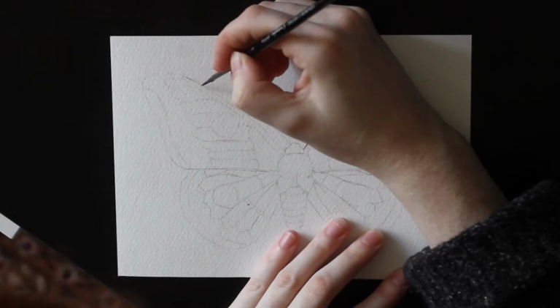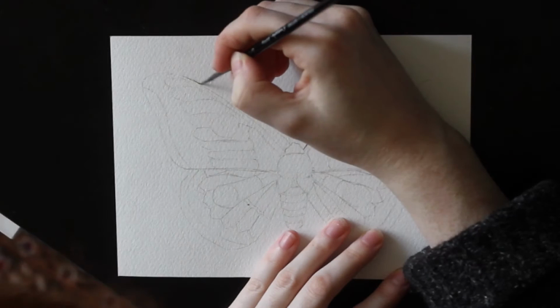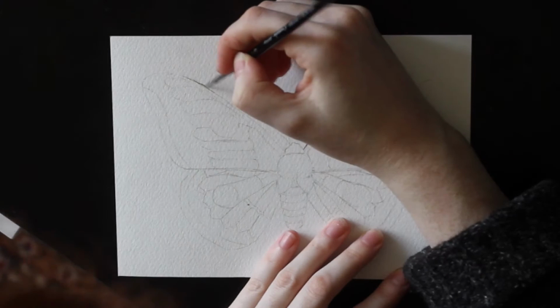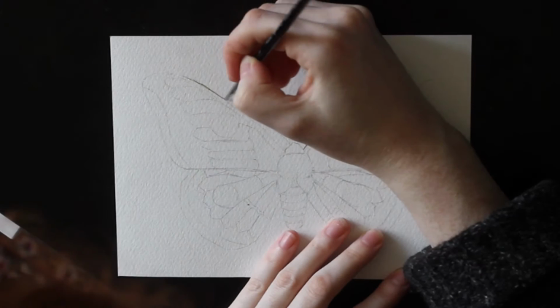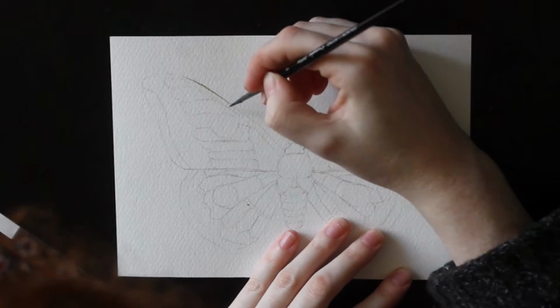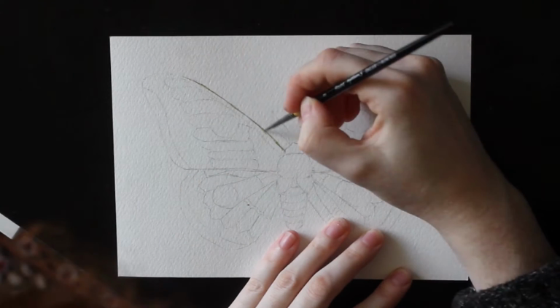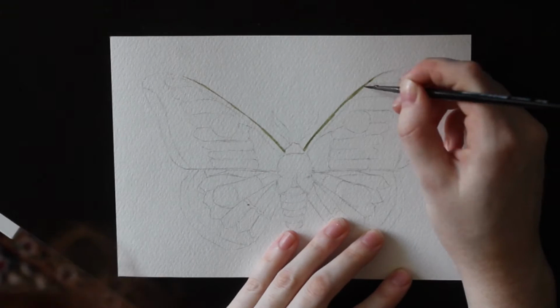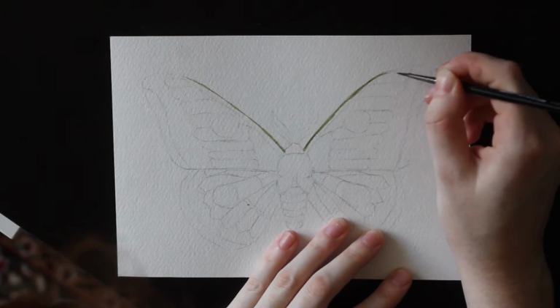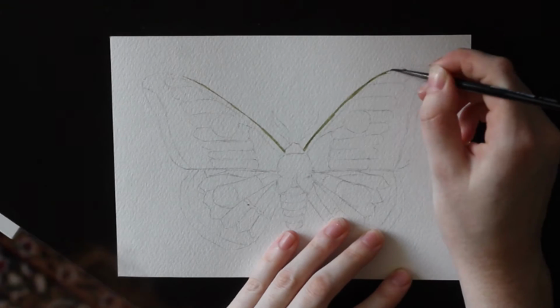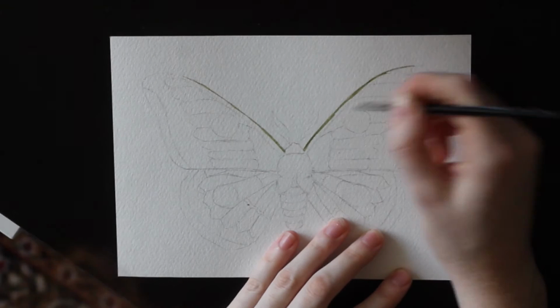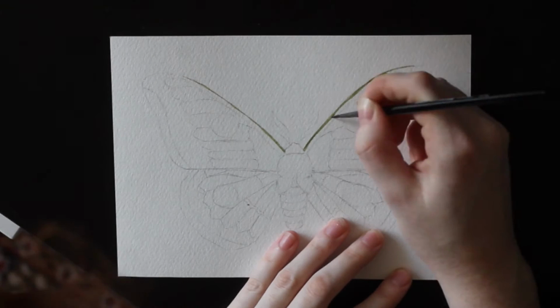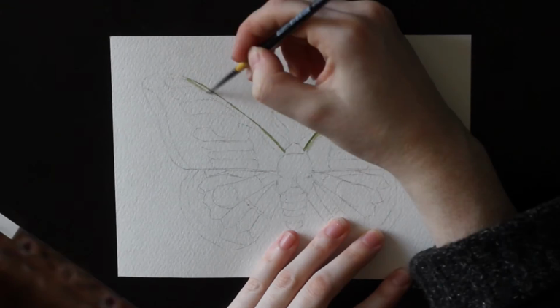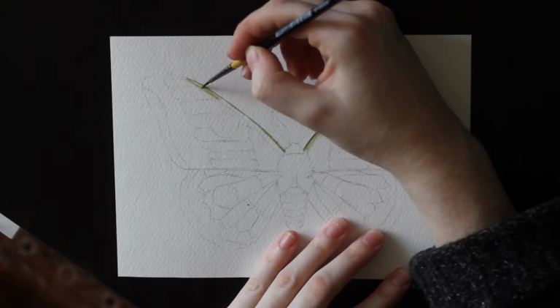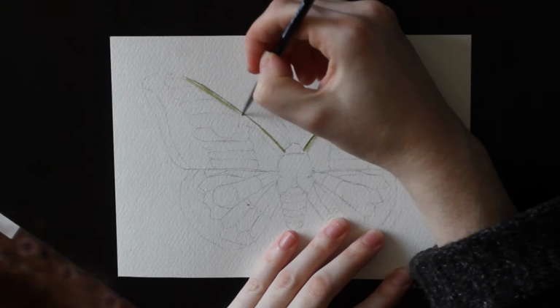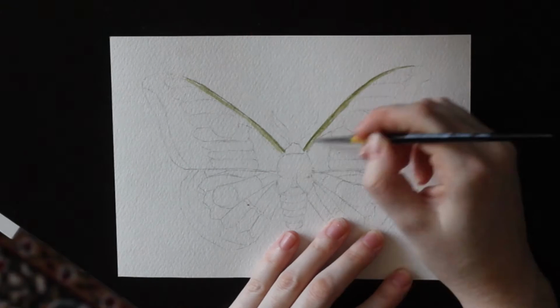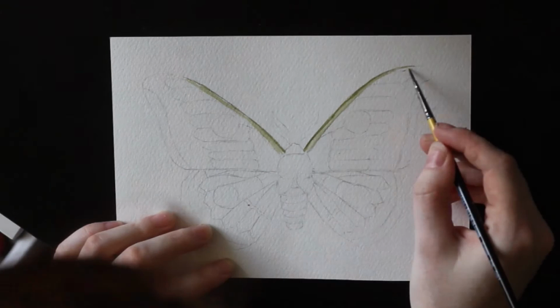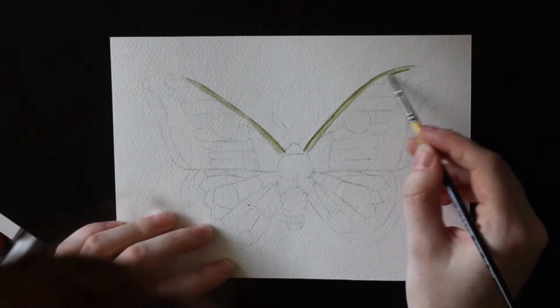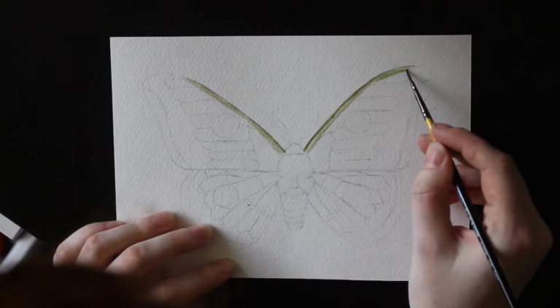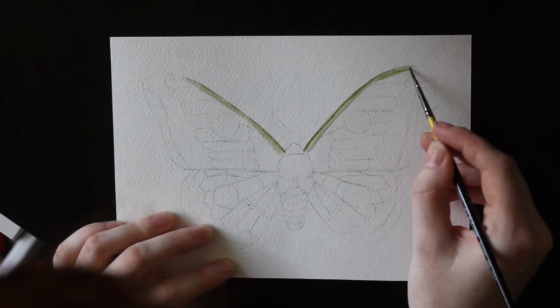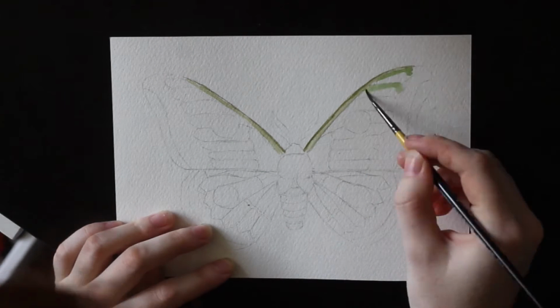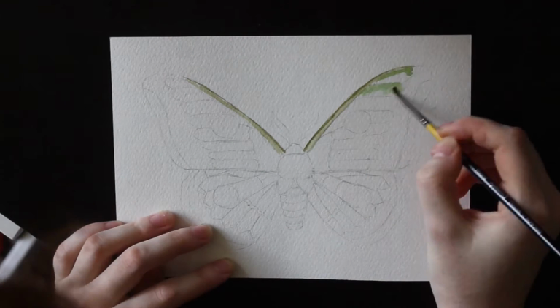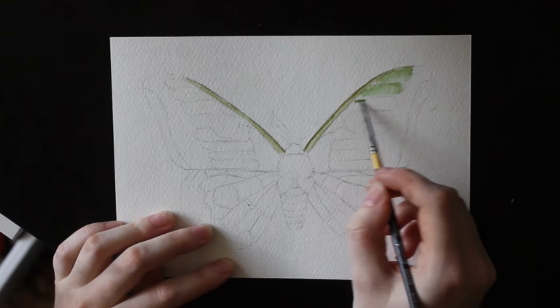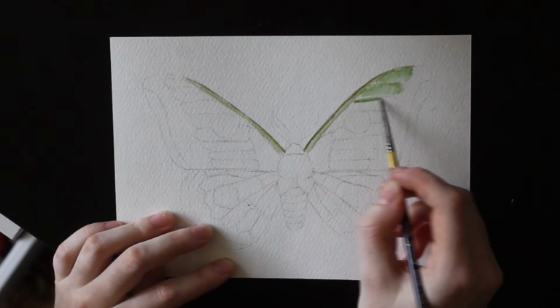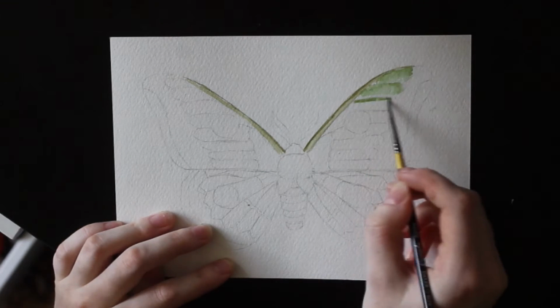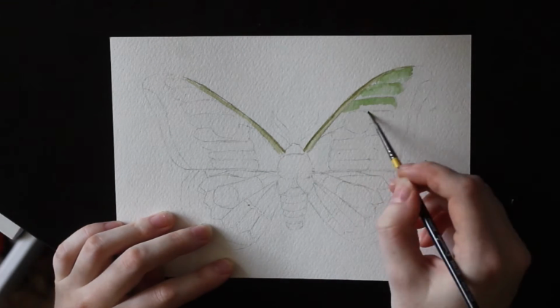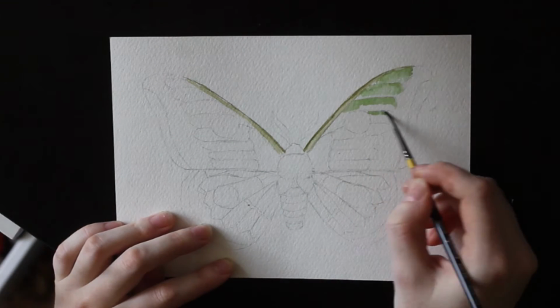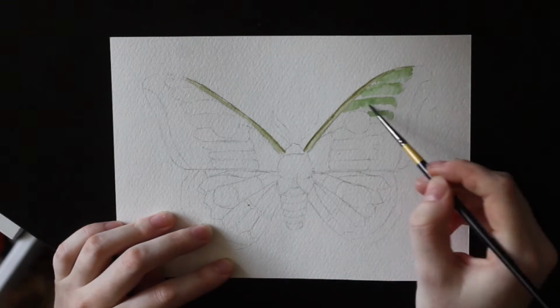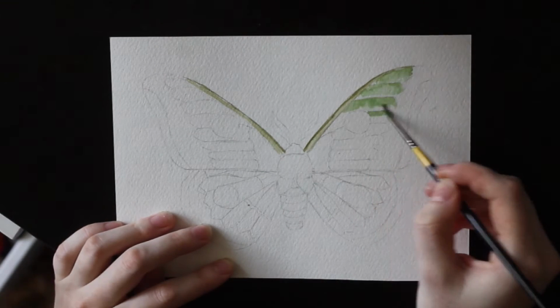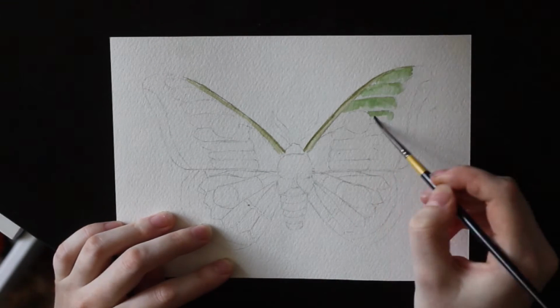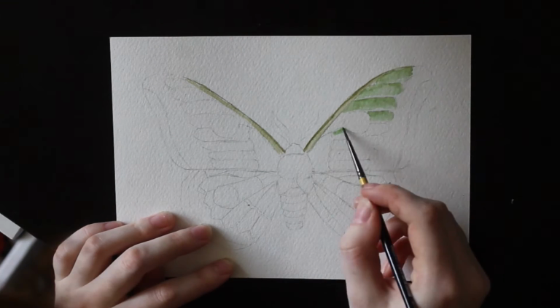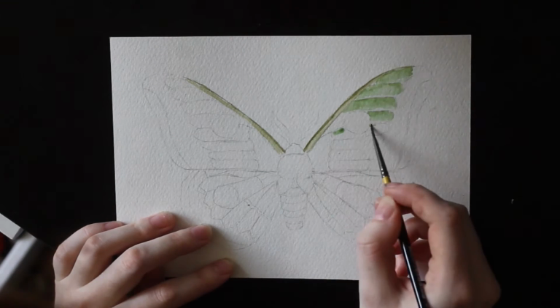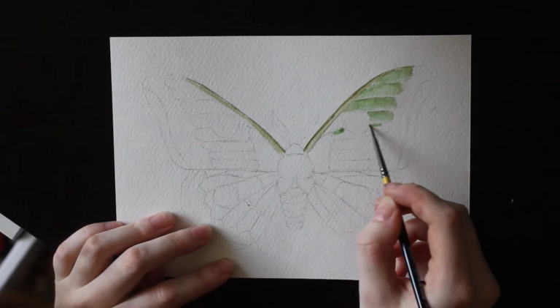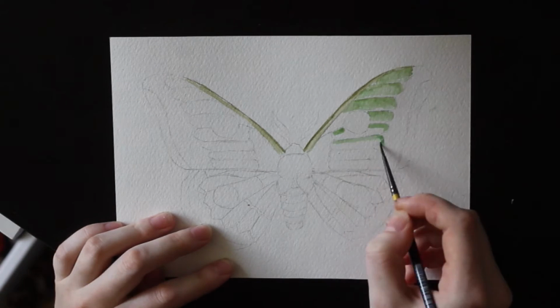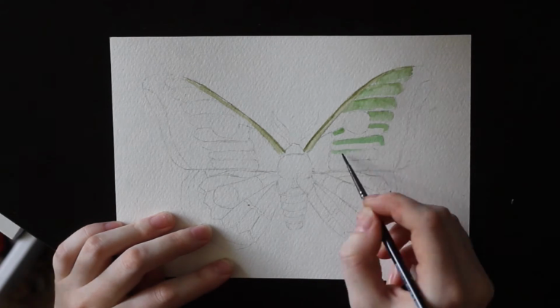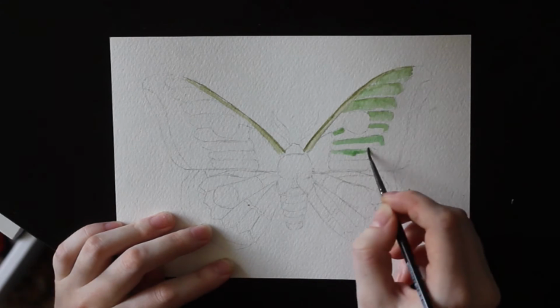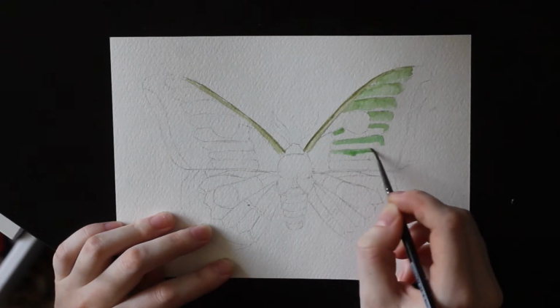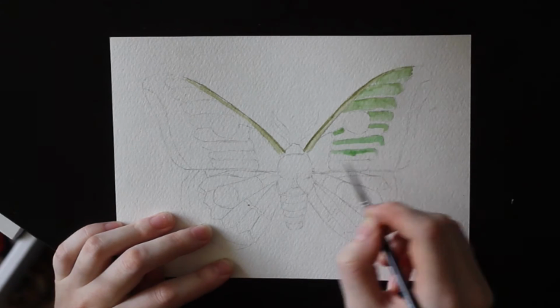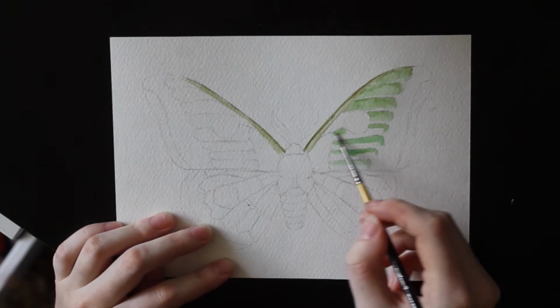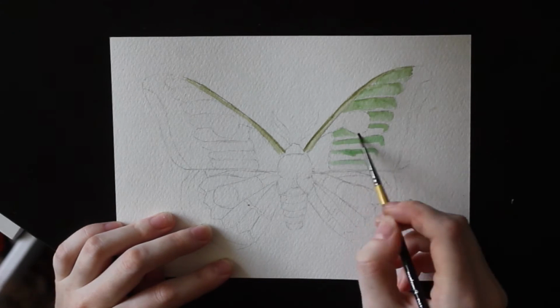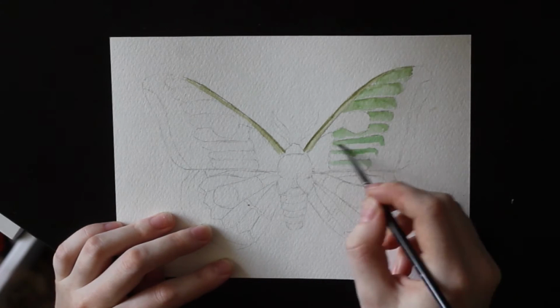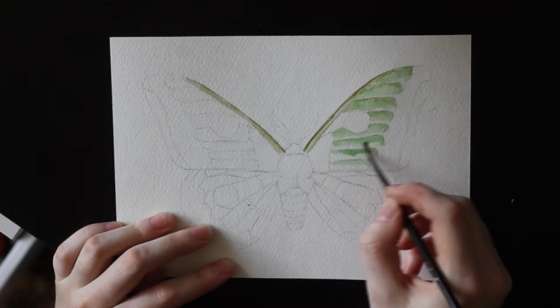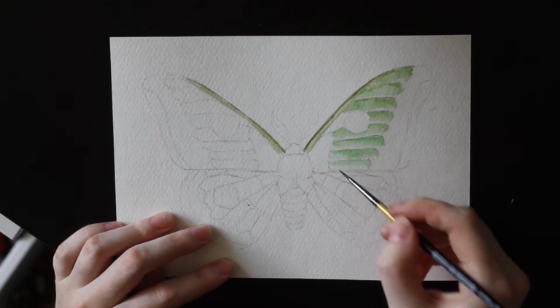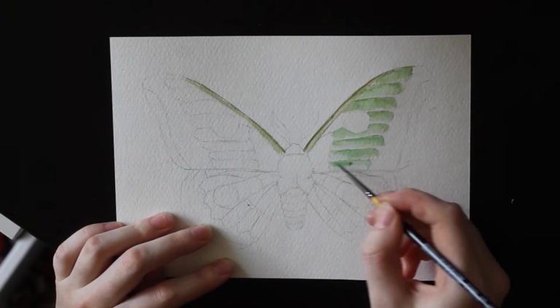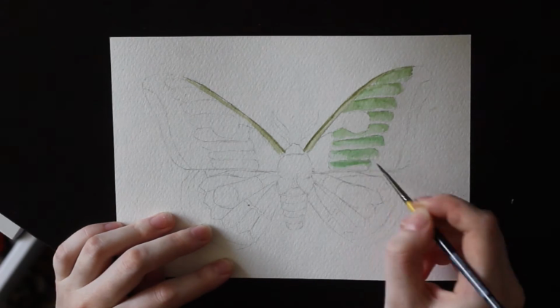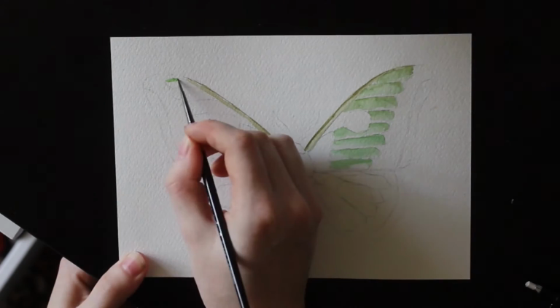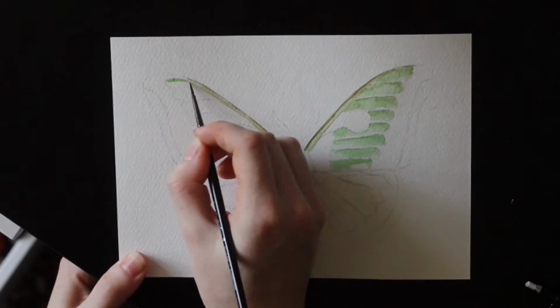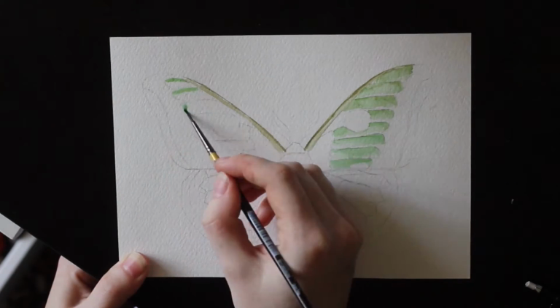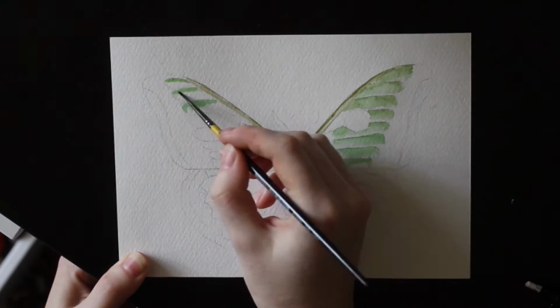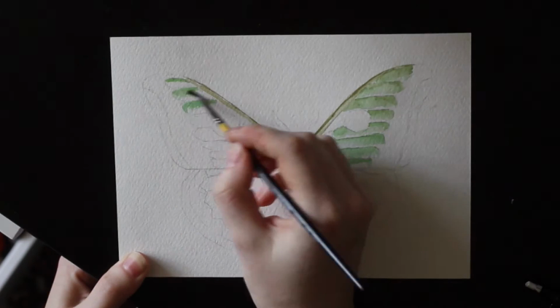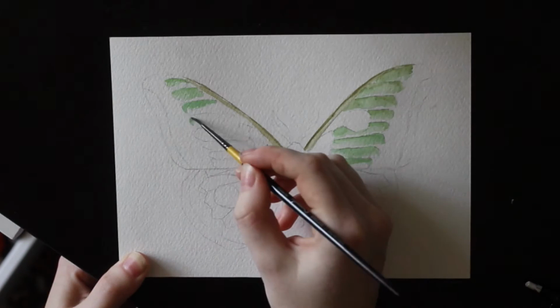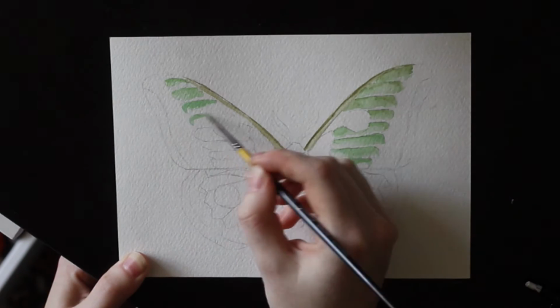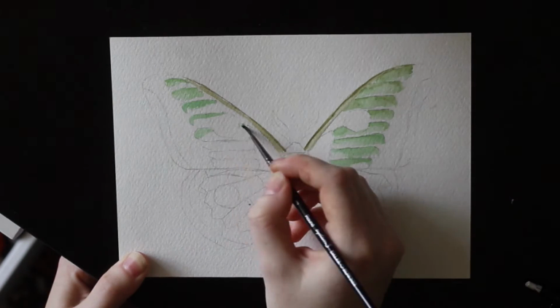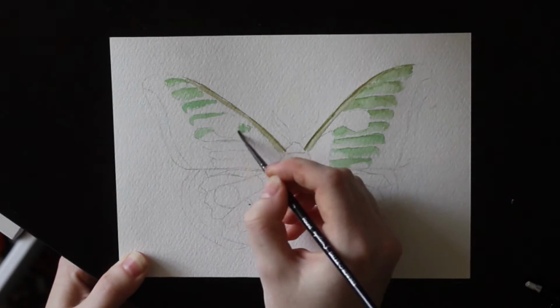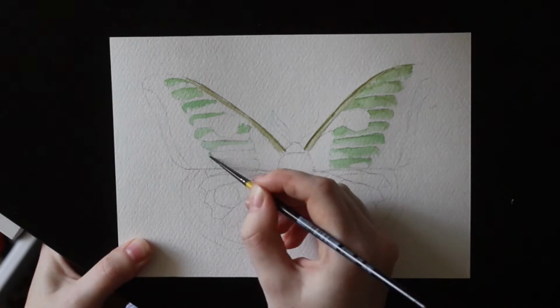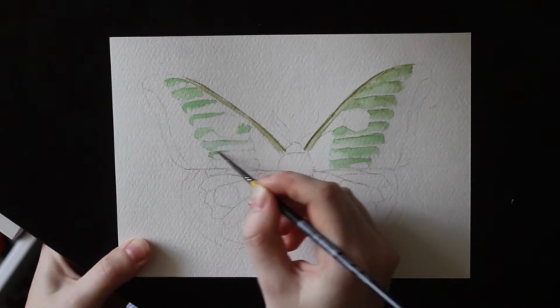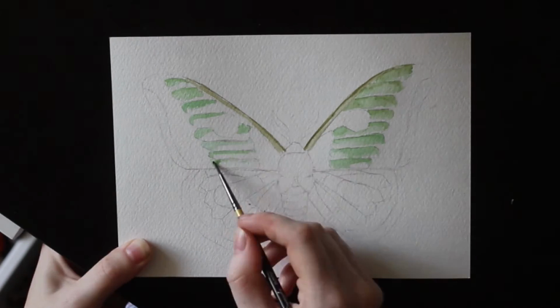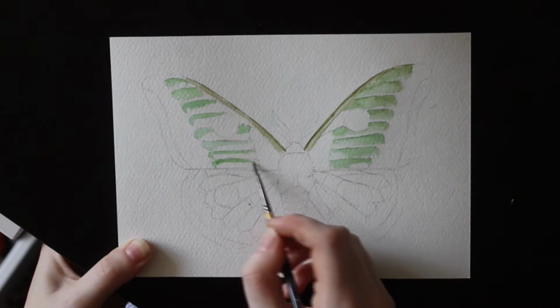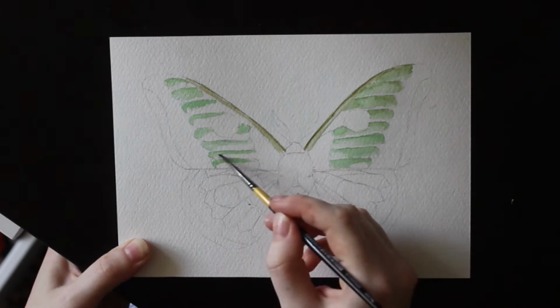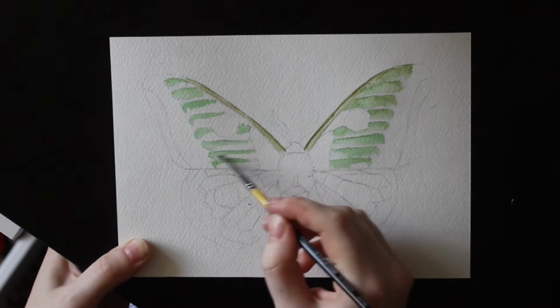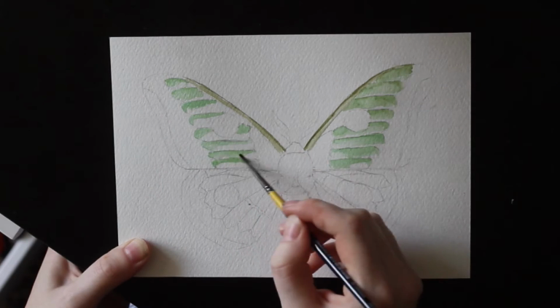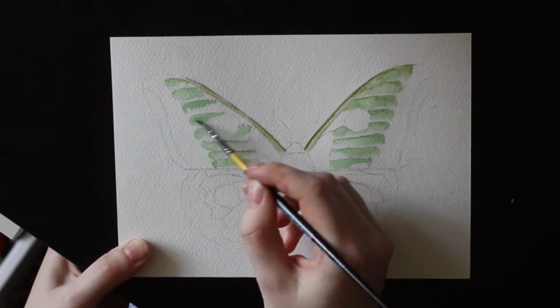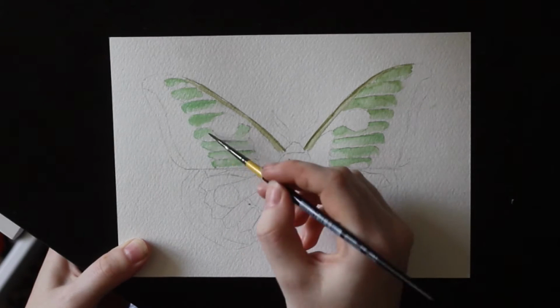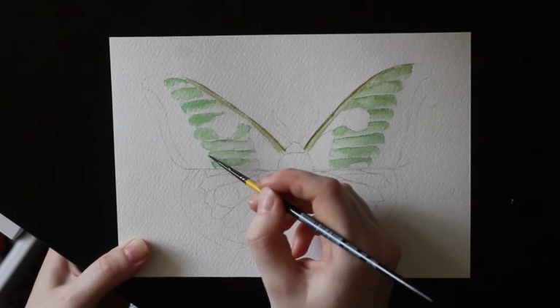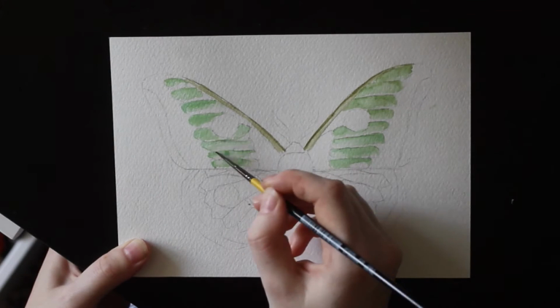Hello and welcome to a new video. Today I'll be doing a watercolor painting of a moth.